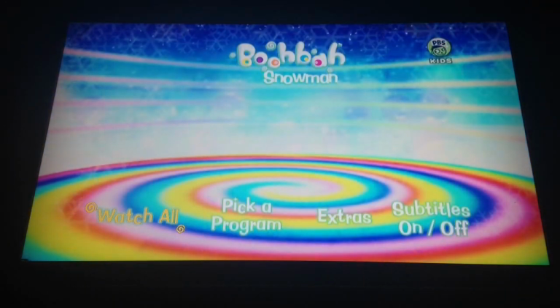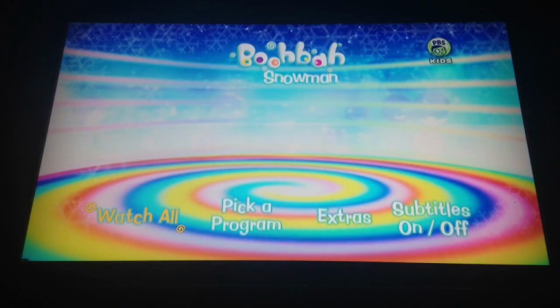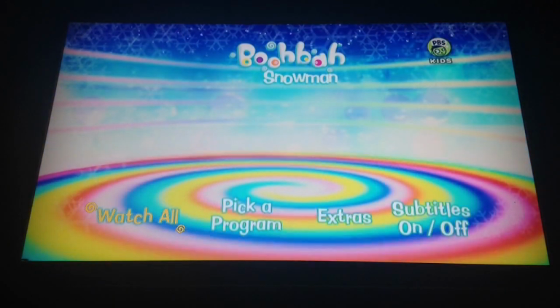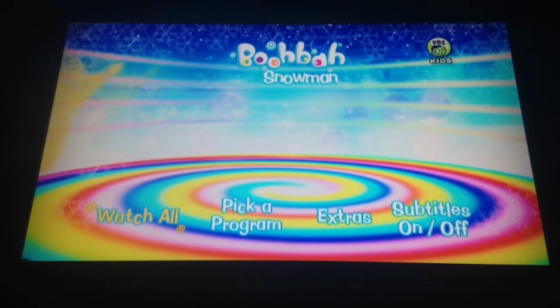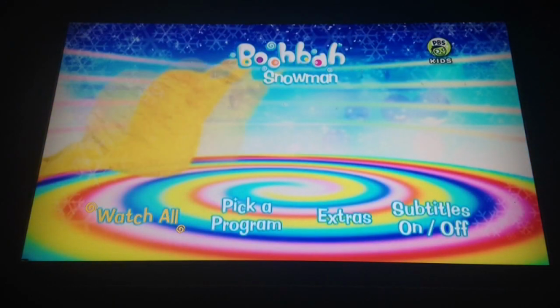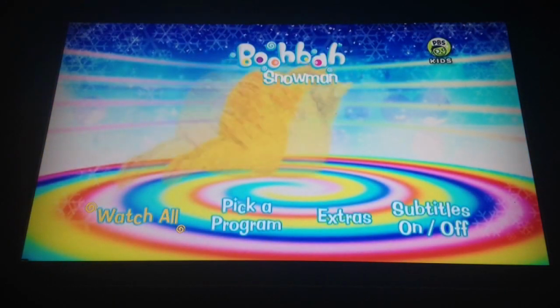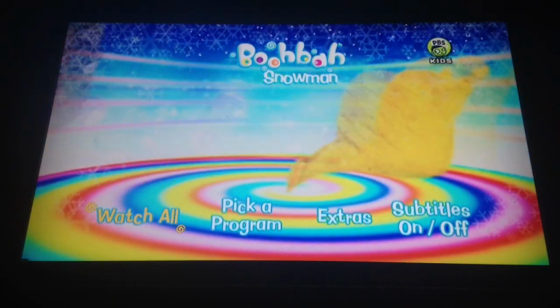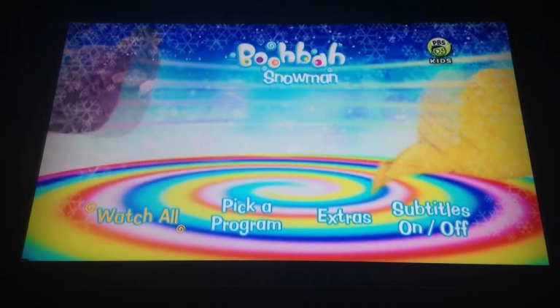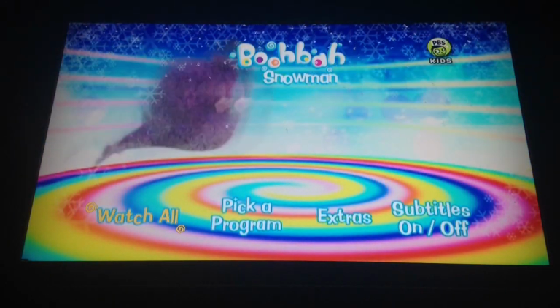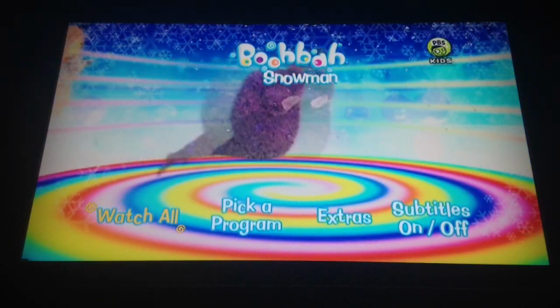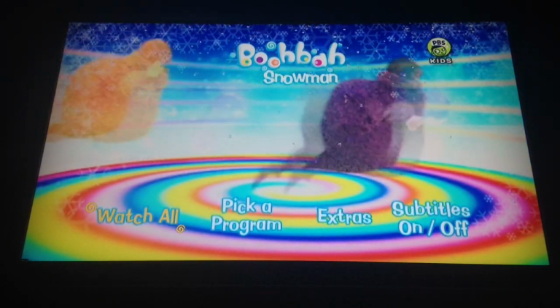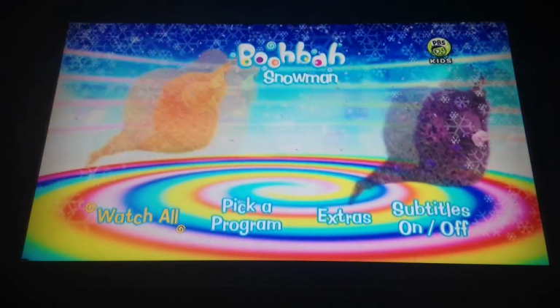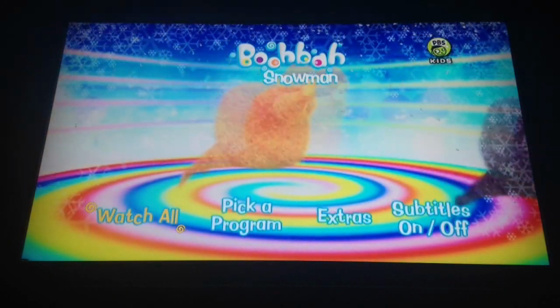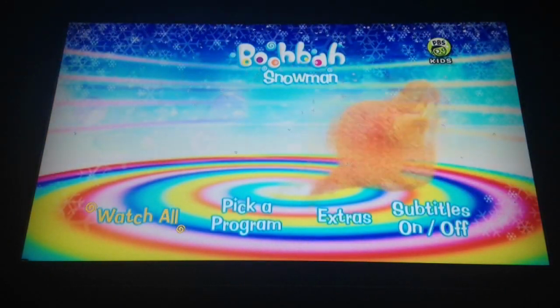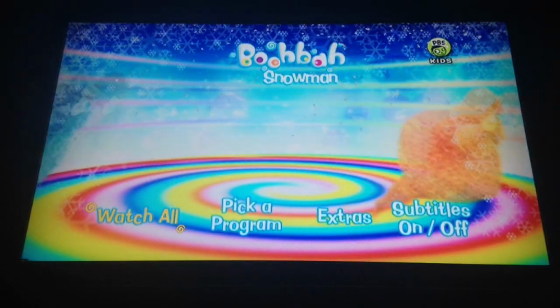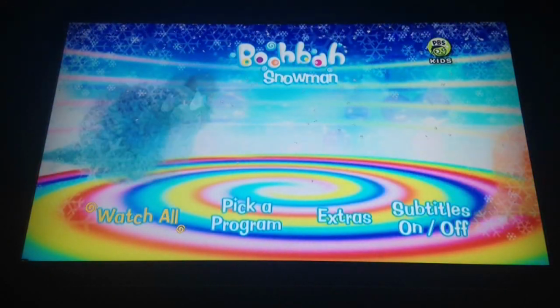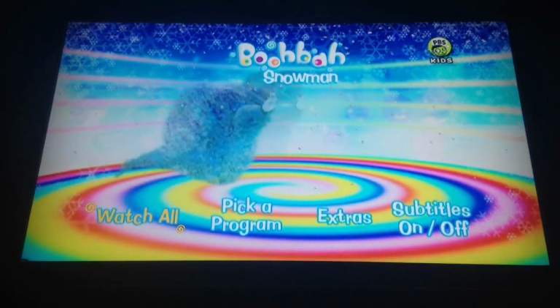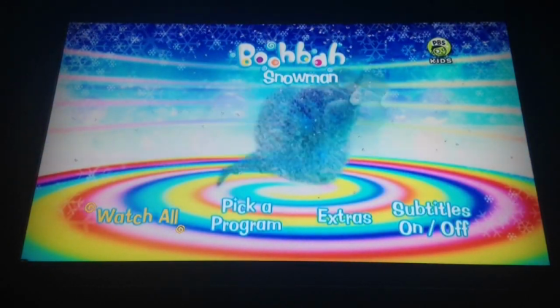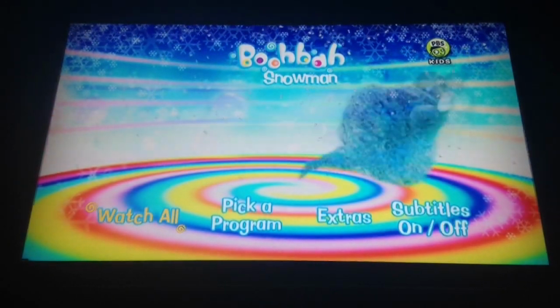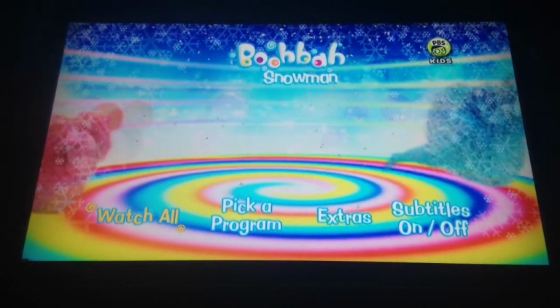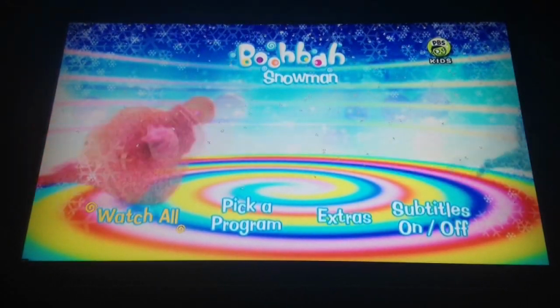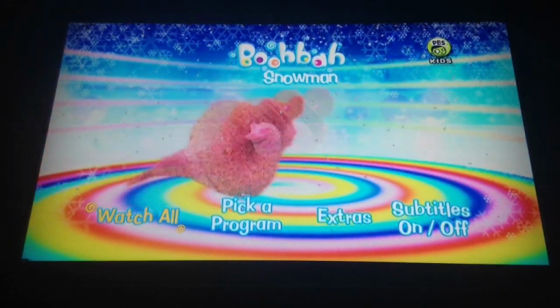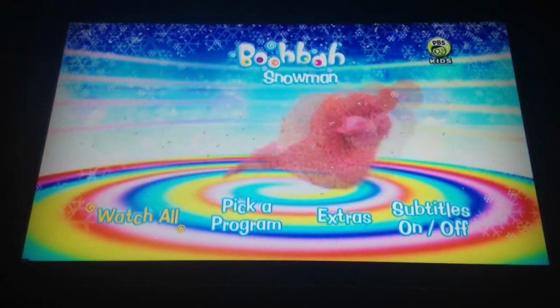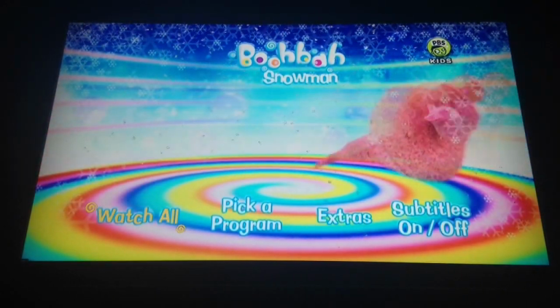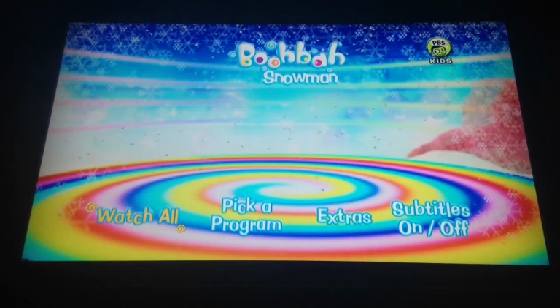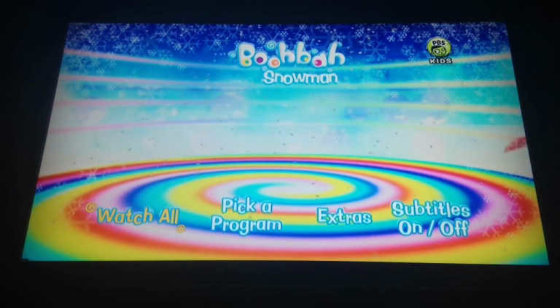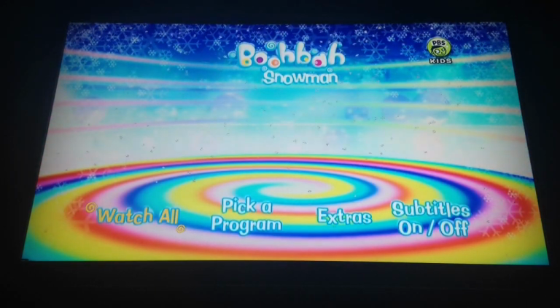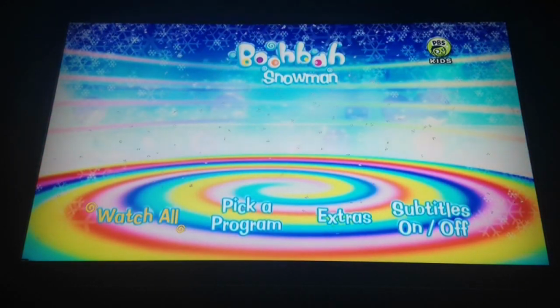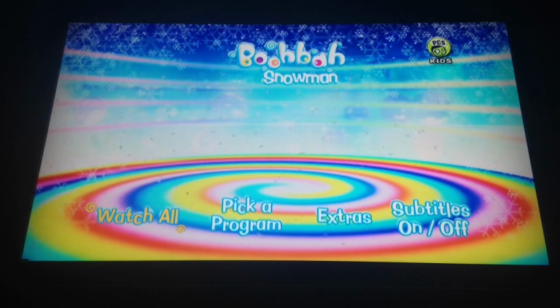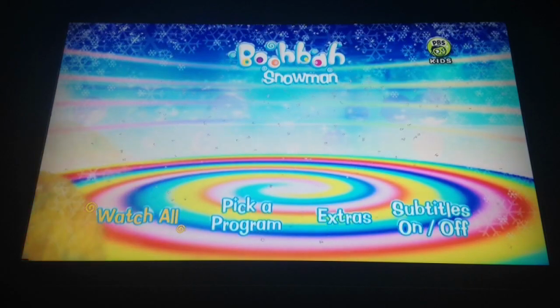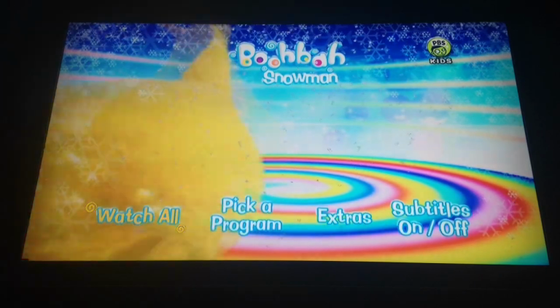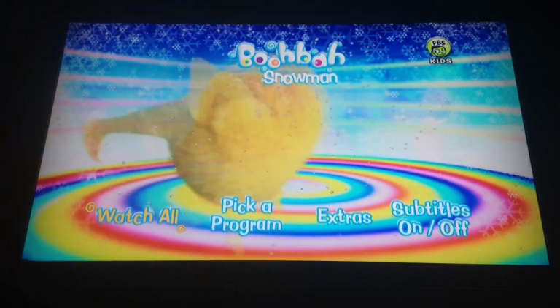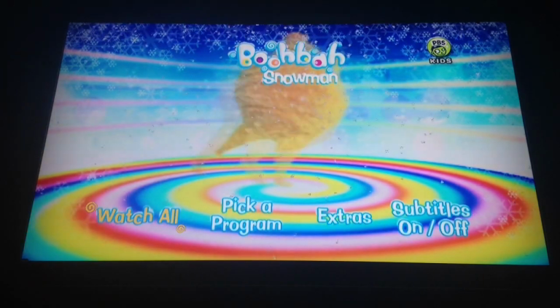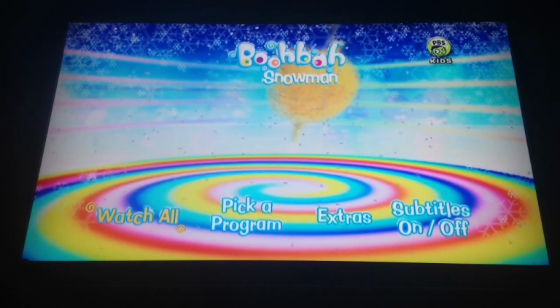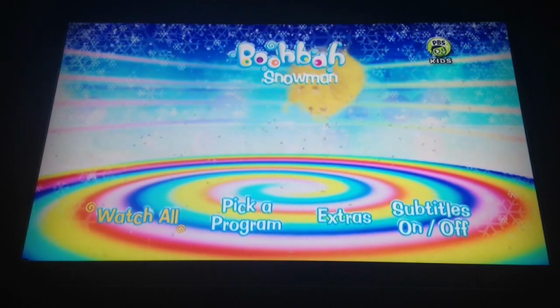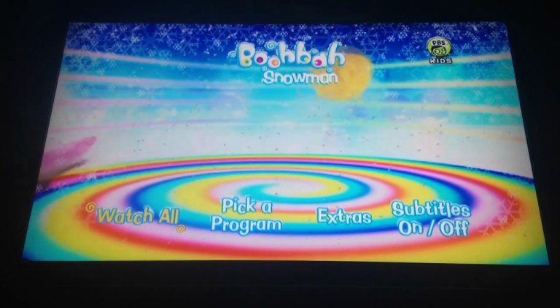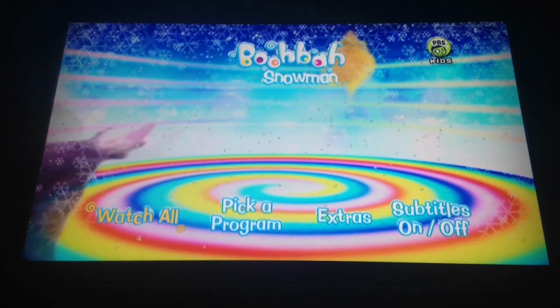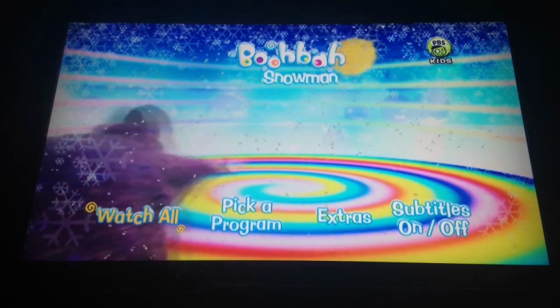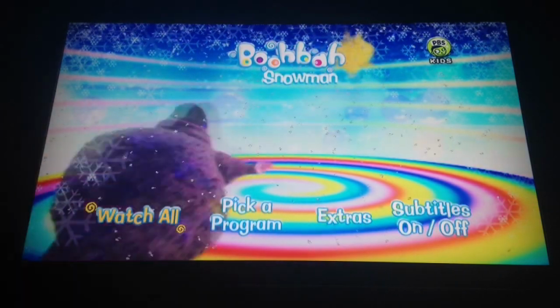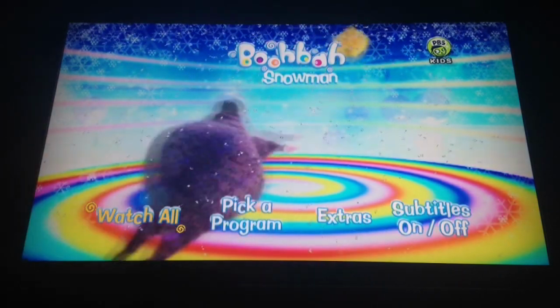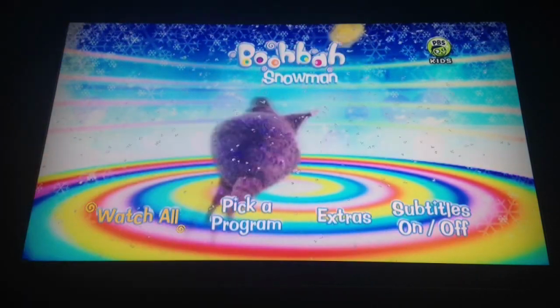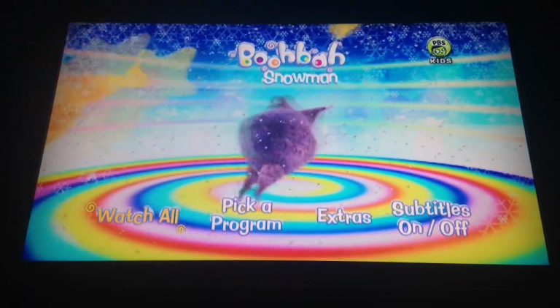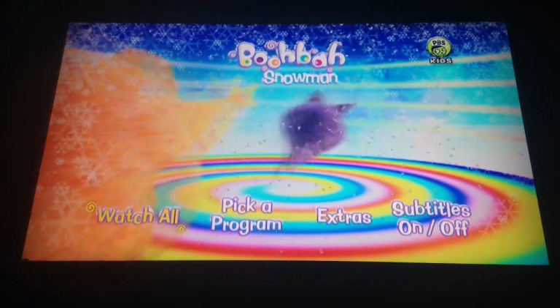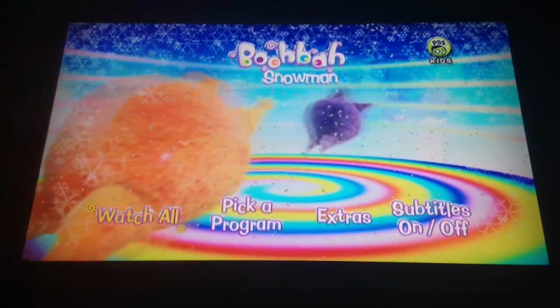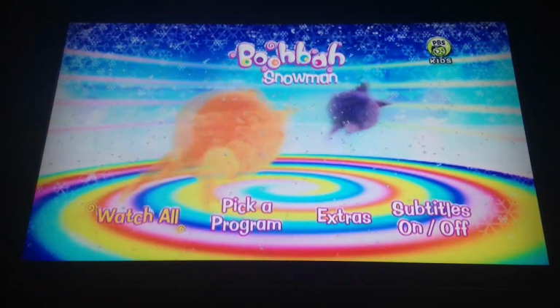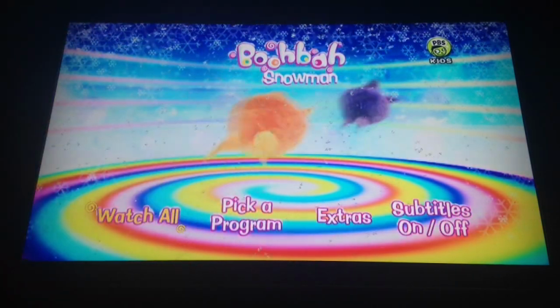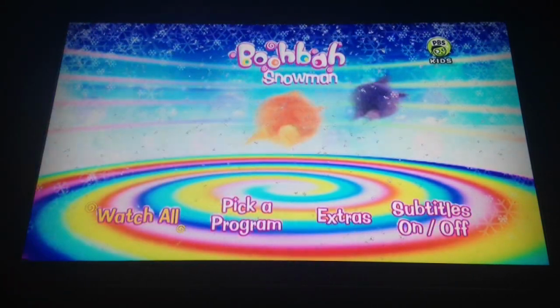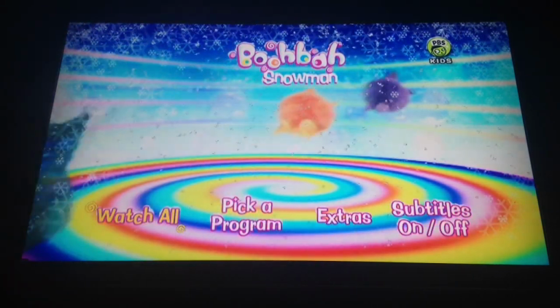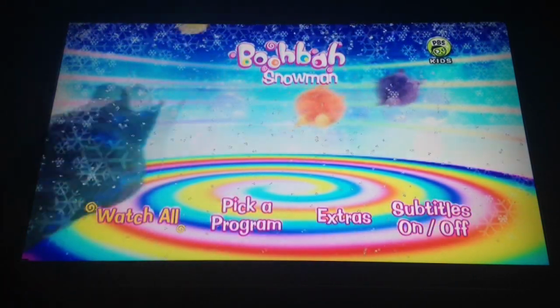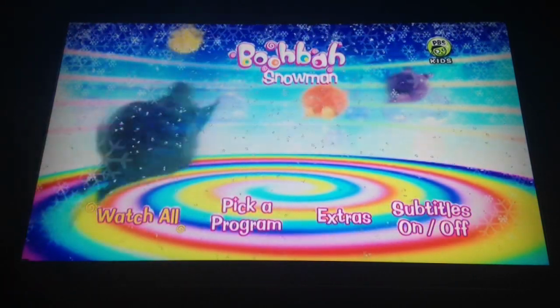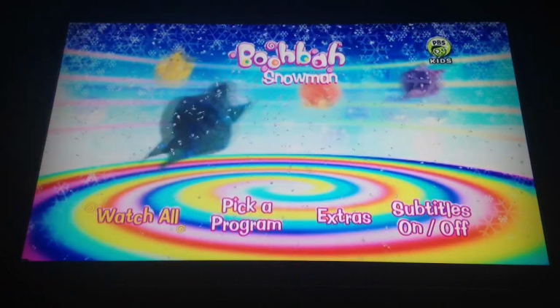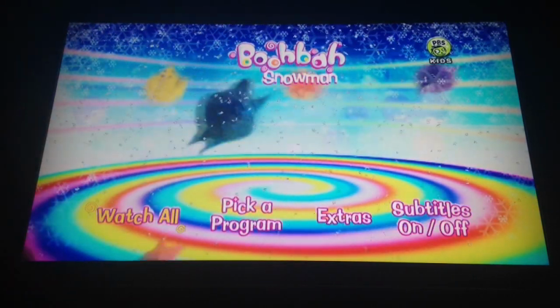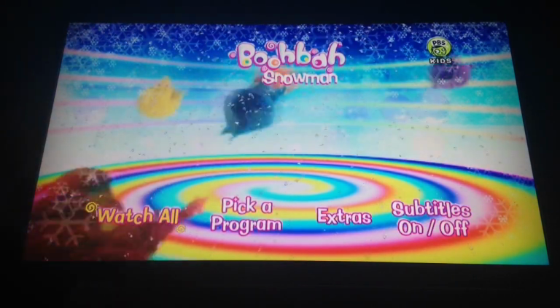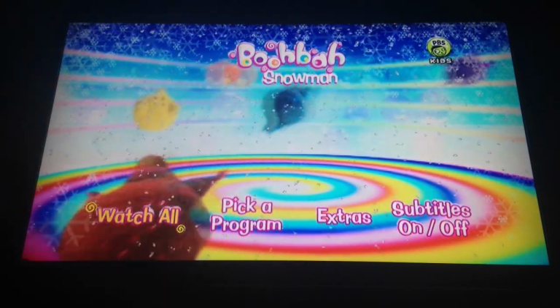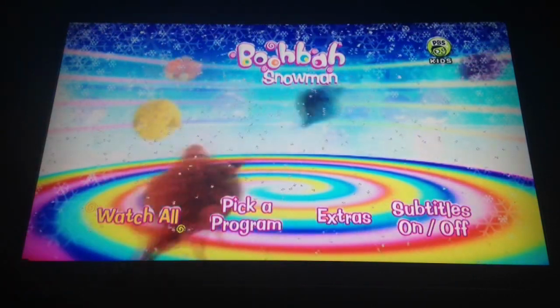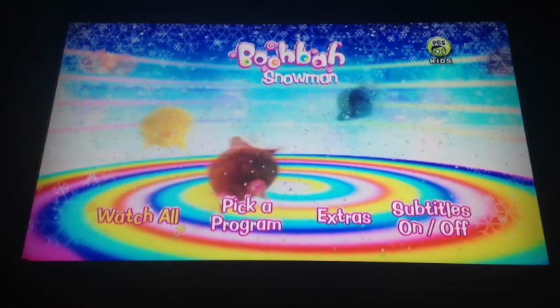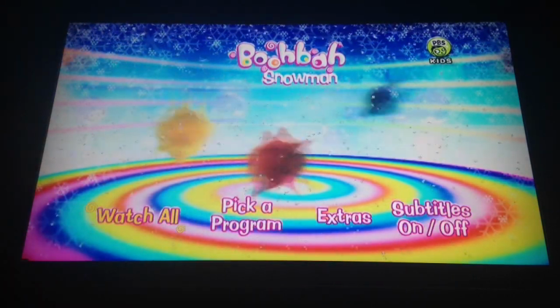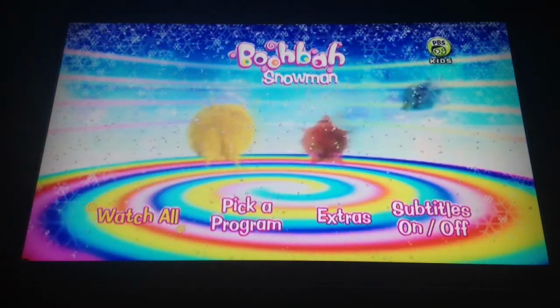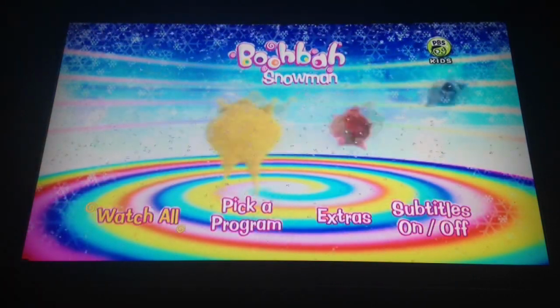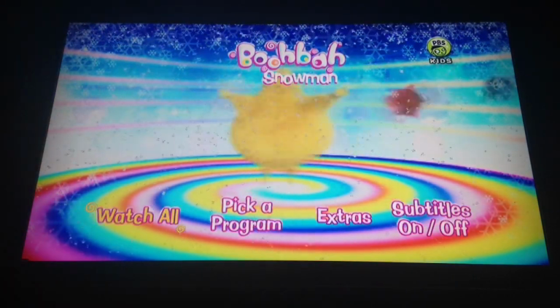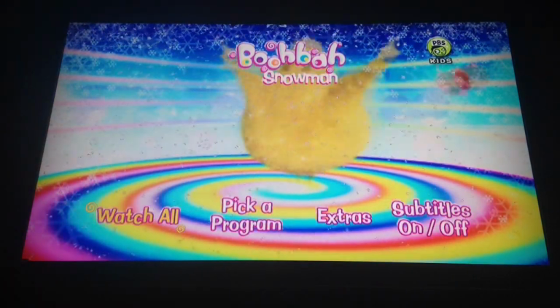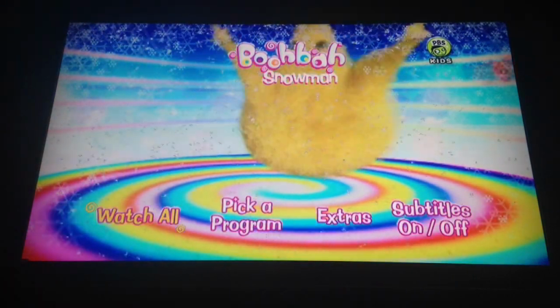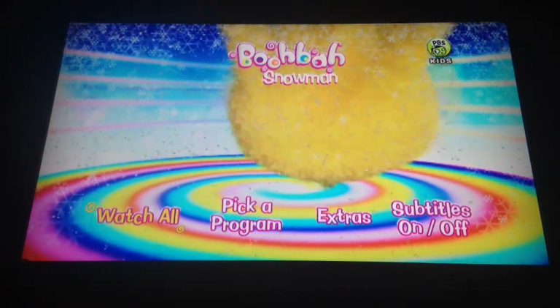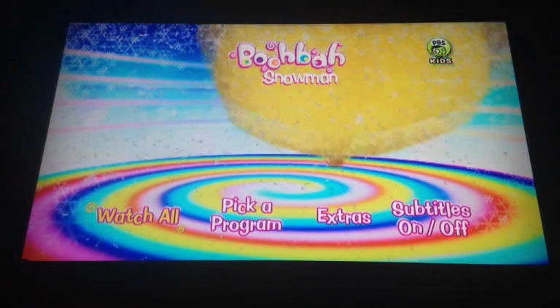So we have Watch All, which plays all three episodes in chronological order: Snowman, Jack in the Box, and Space Rocket.